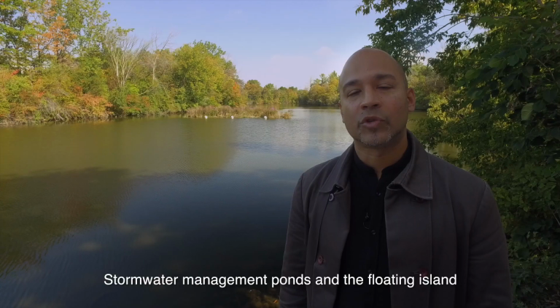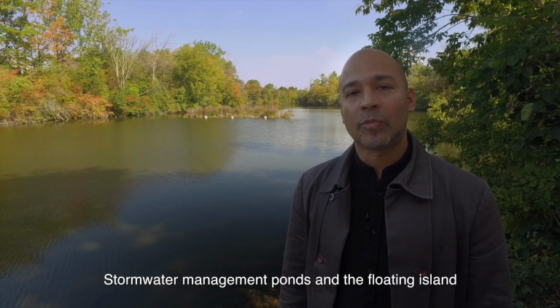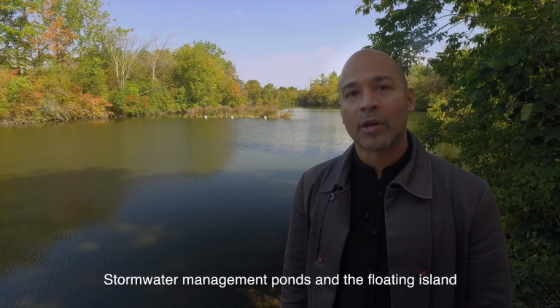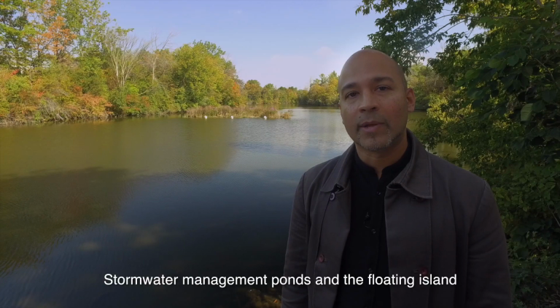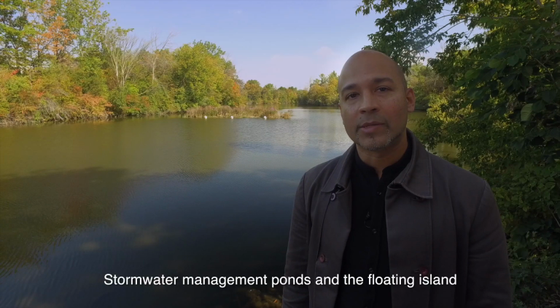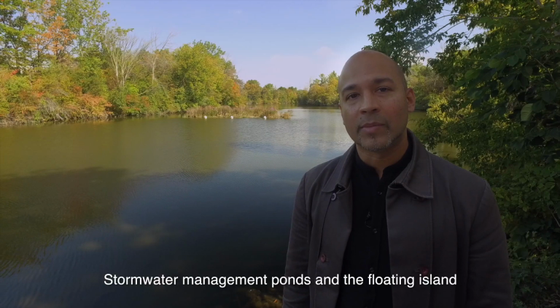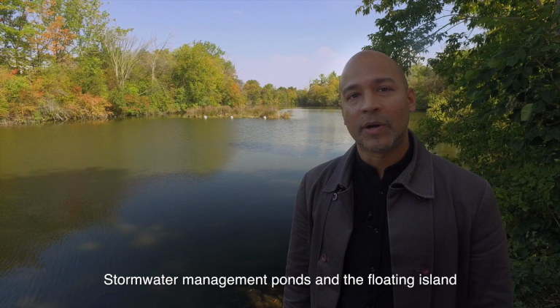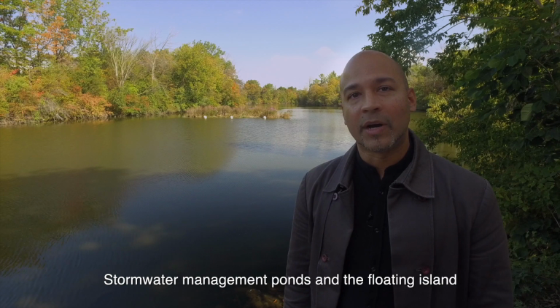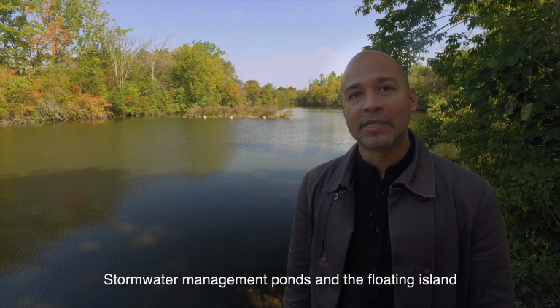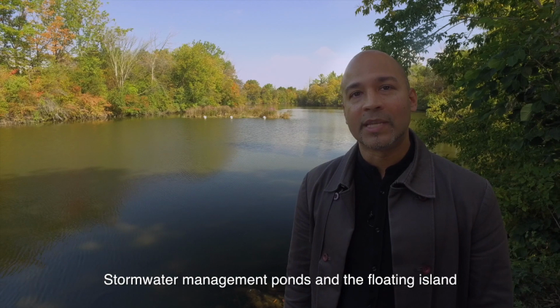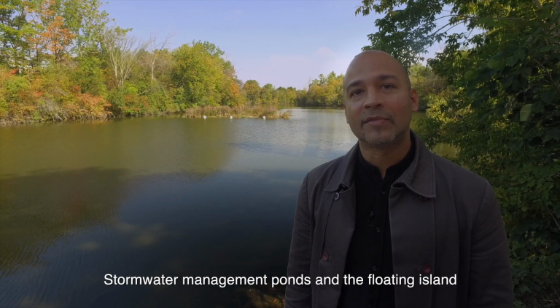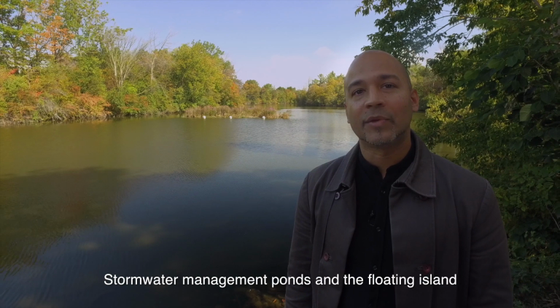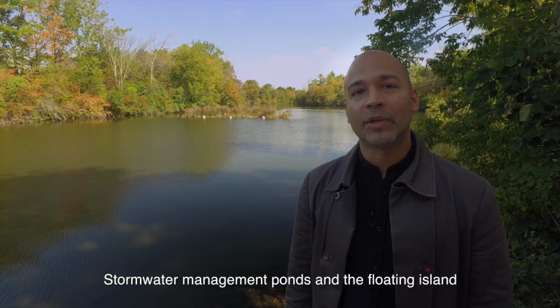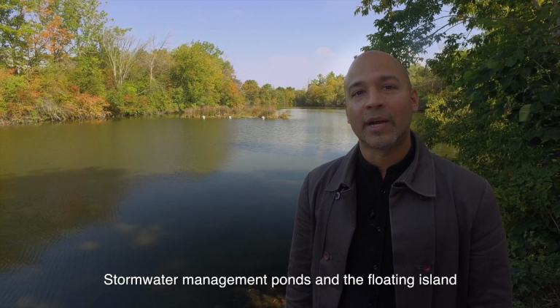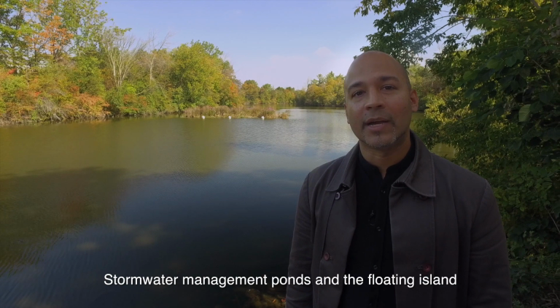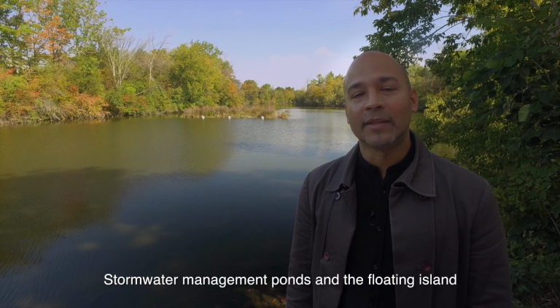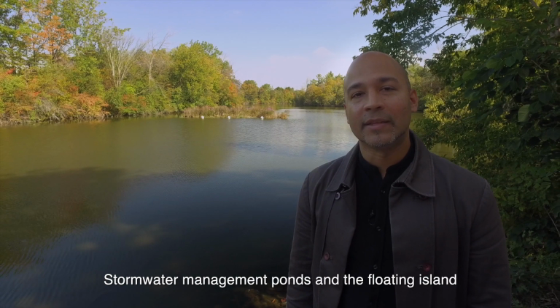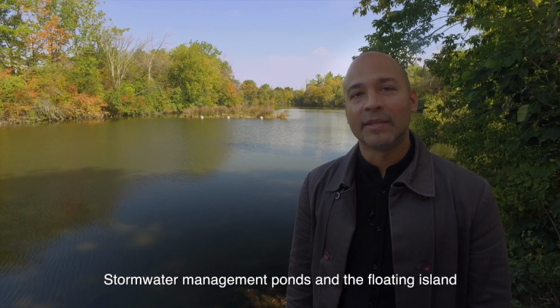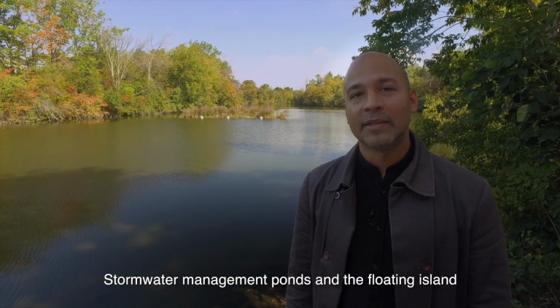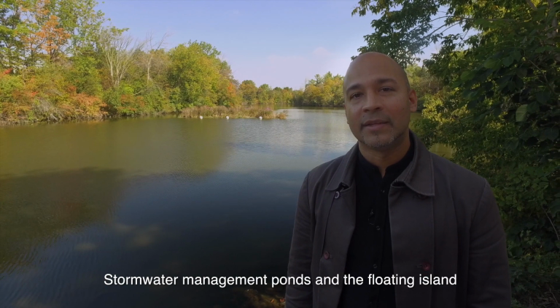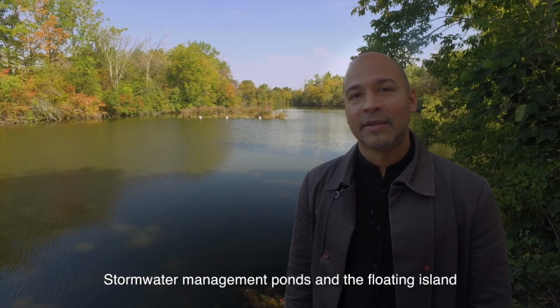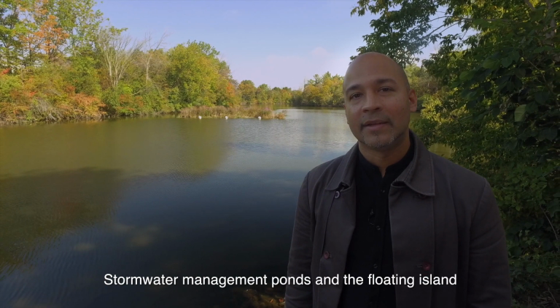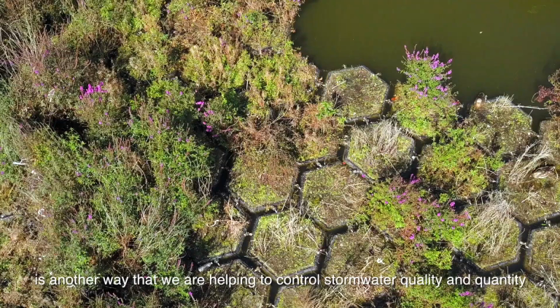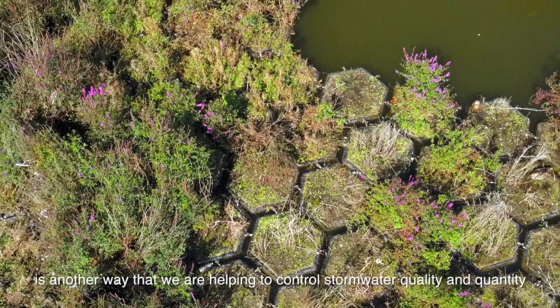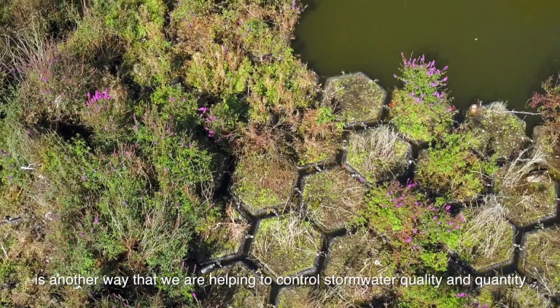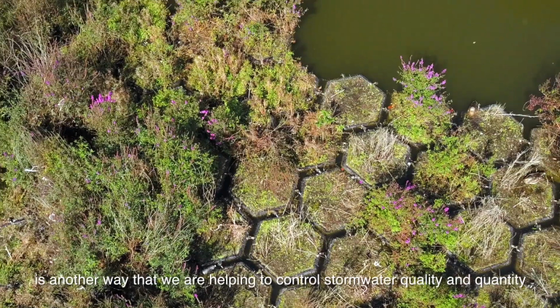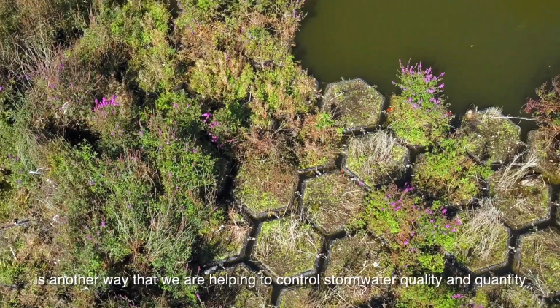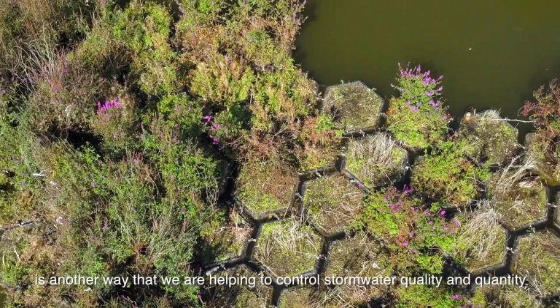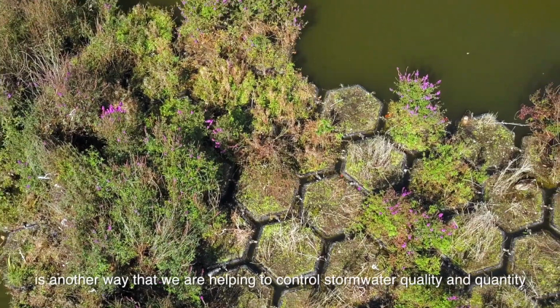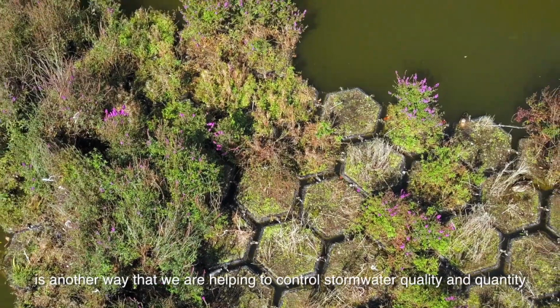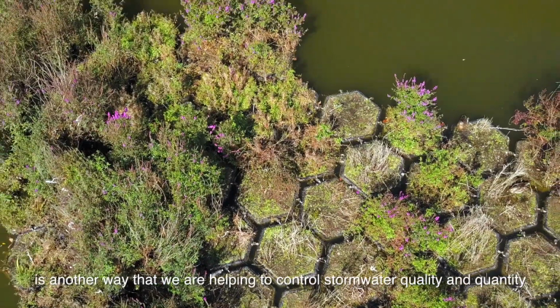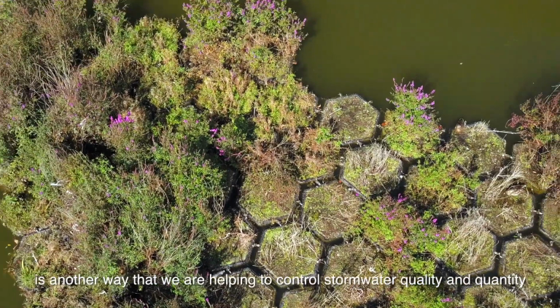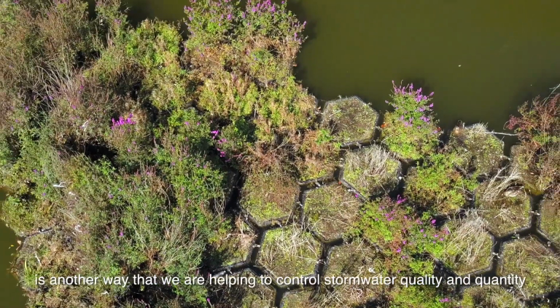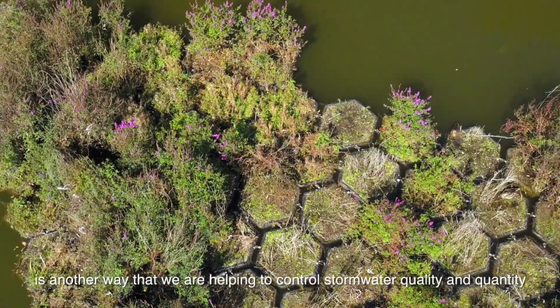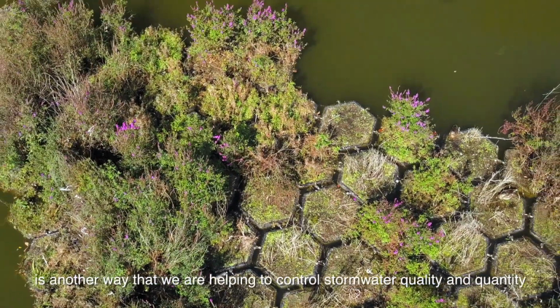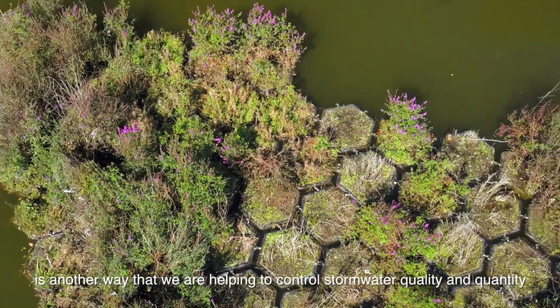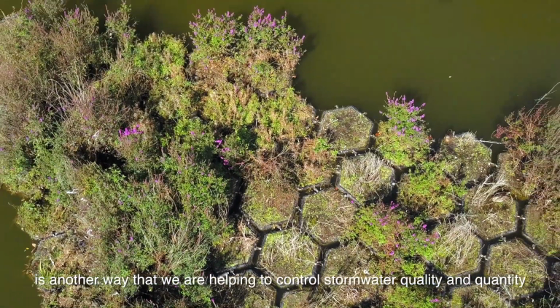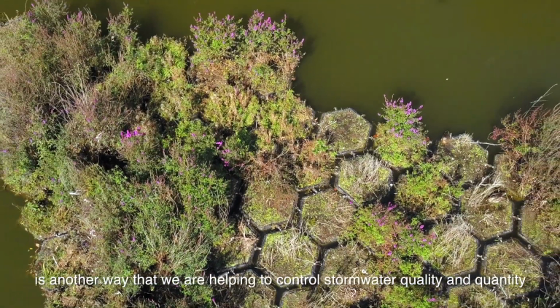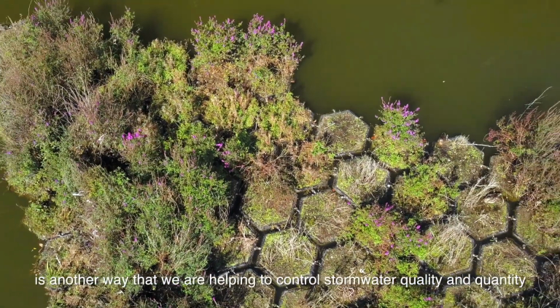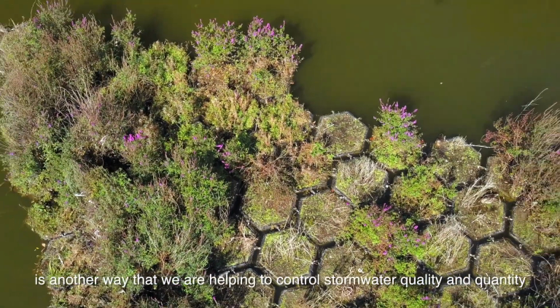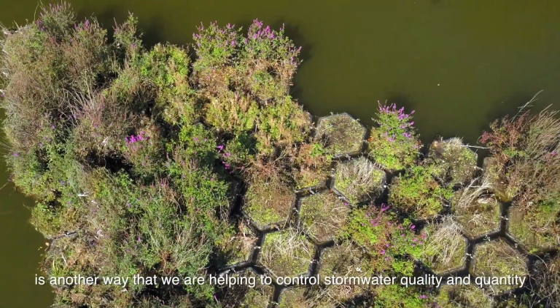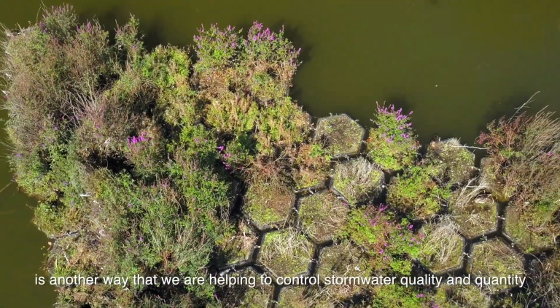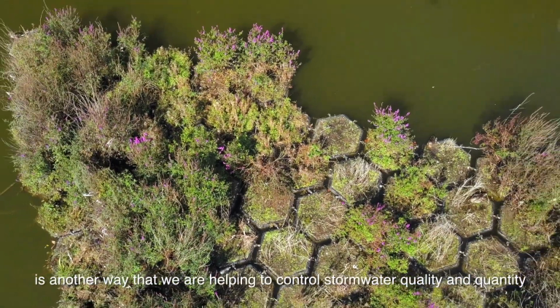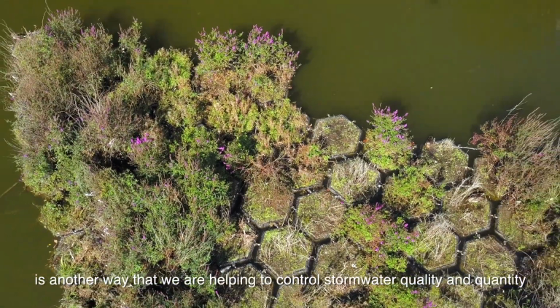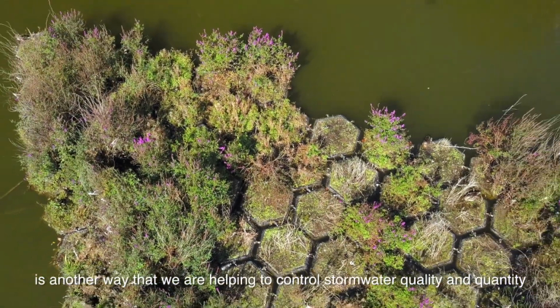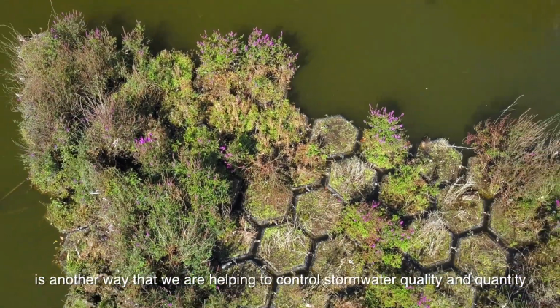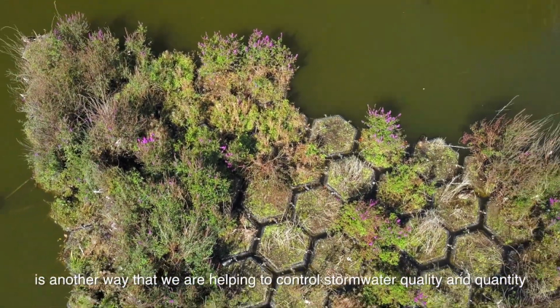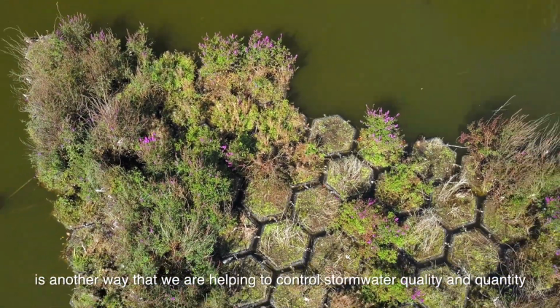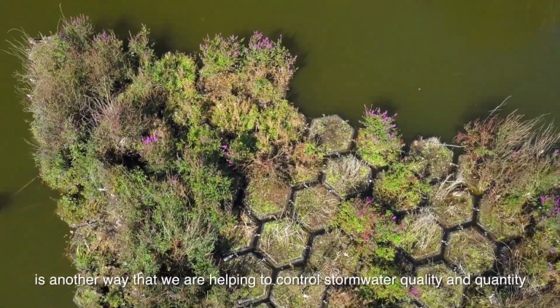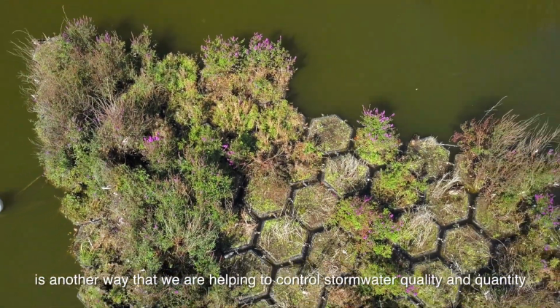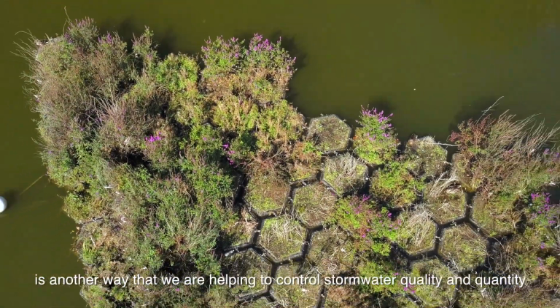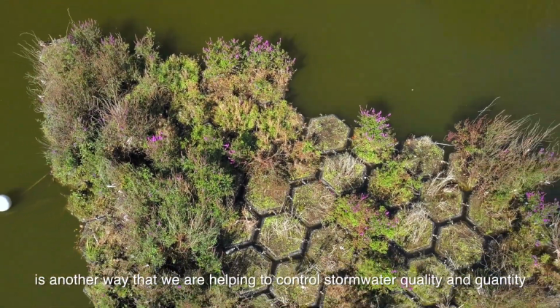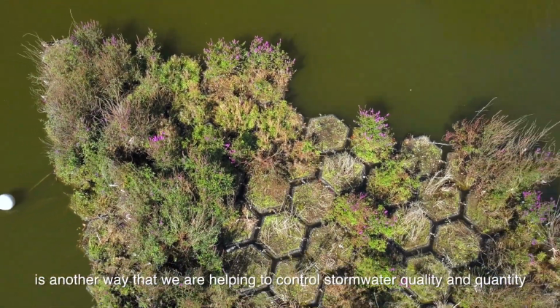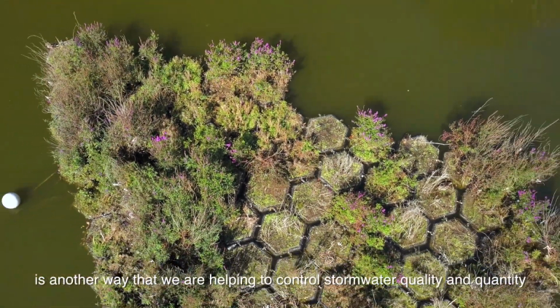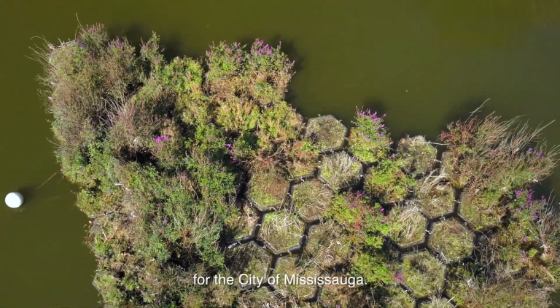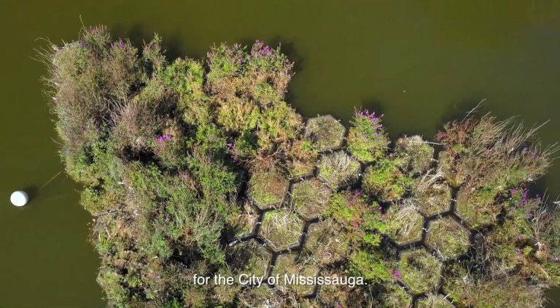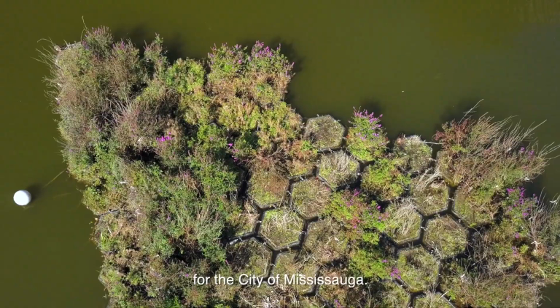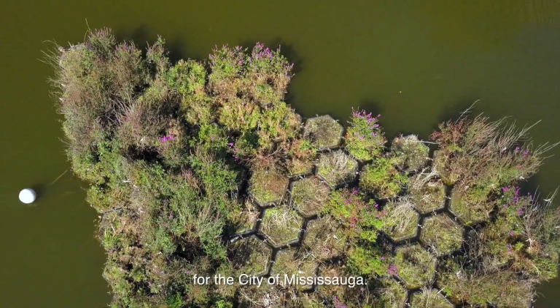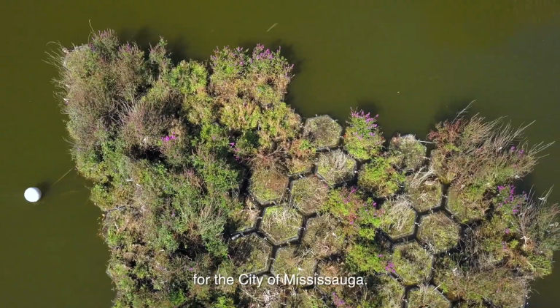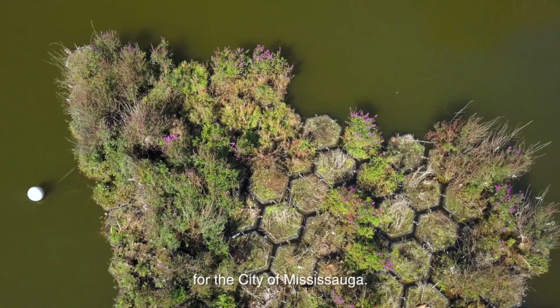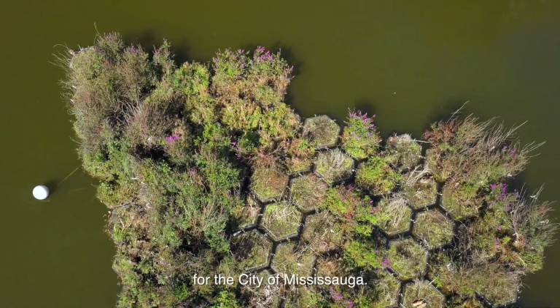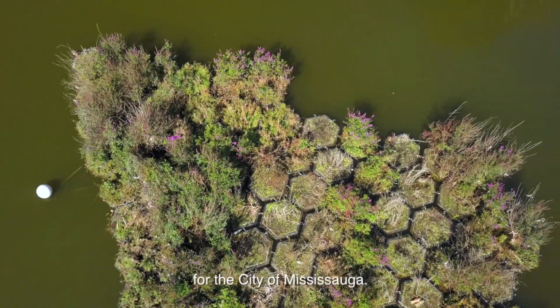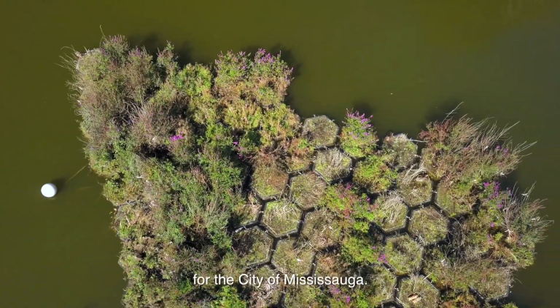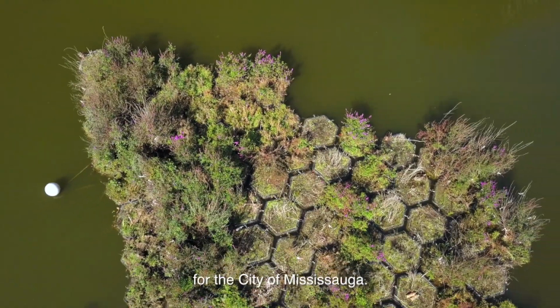Stormwater management ponds and the floating island are another way that we're helping to control stormwater quality and quantity for the City of Mississauga.